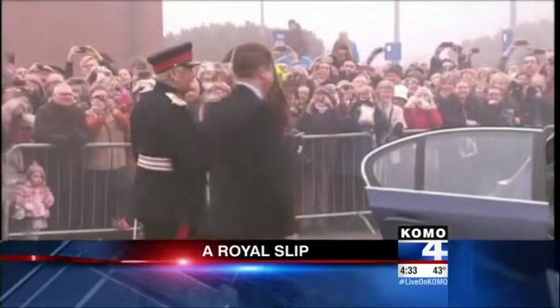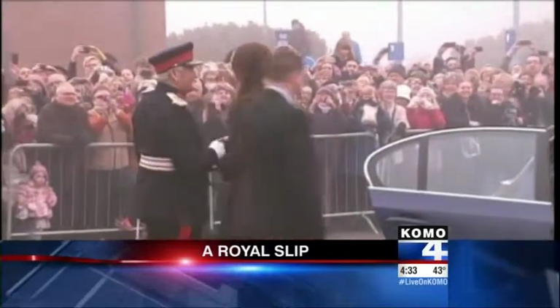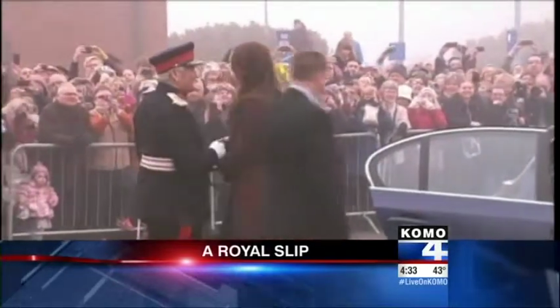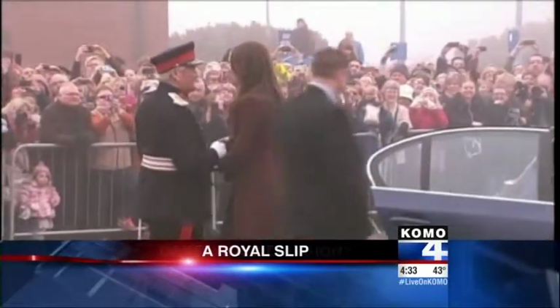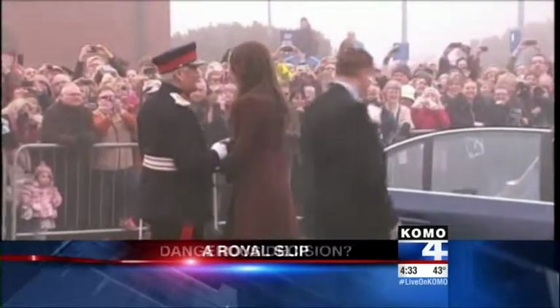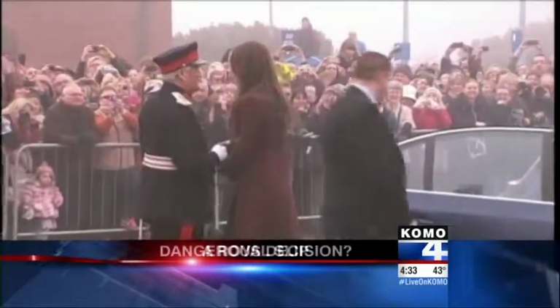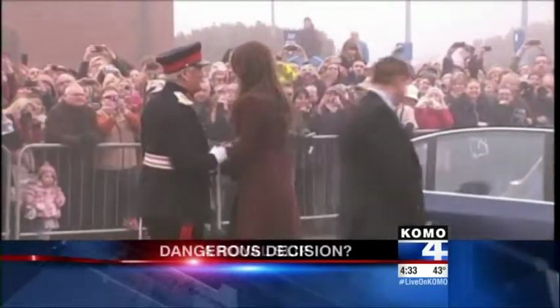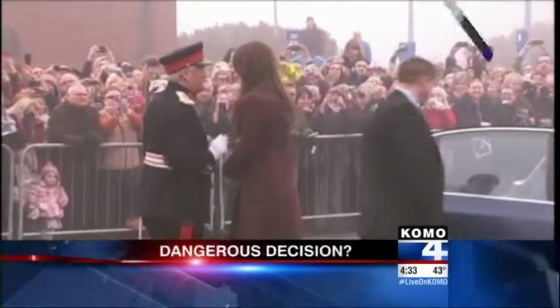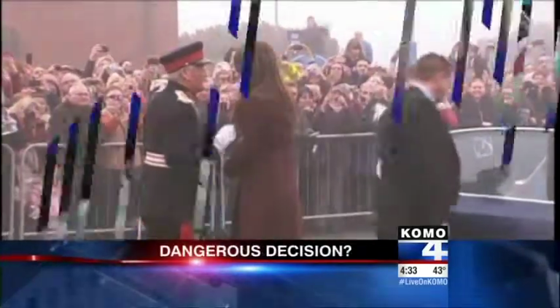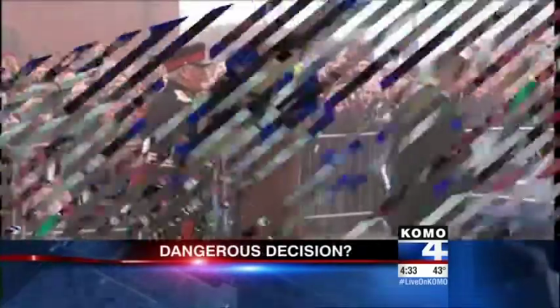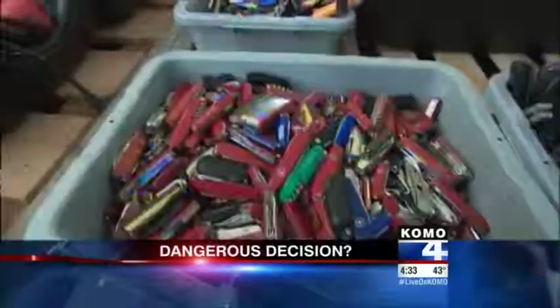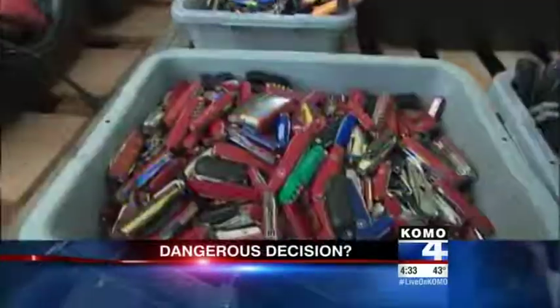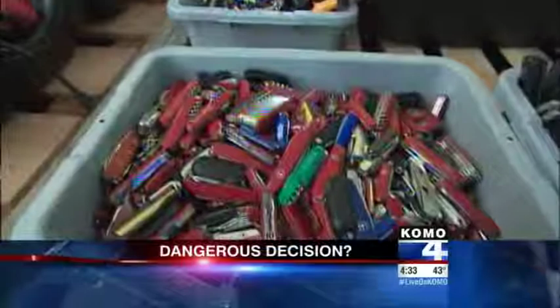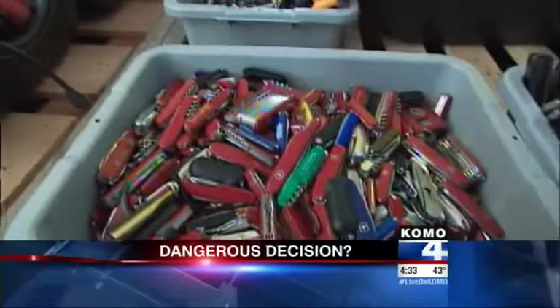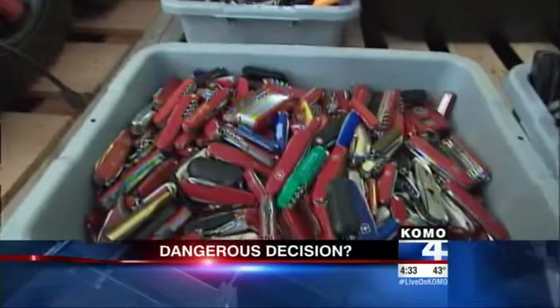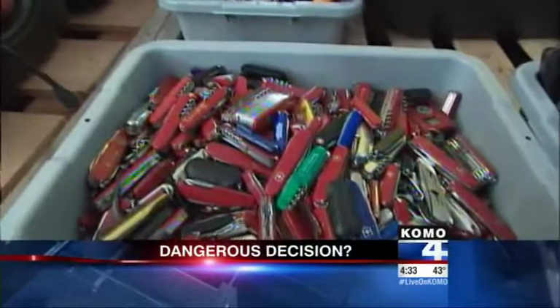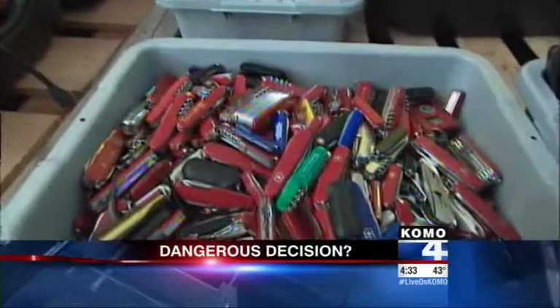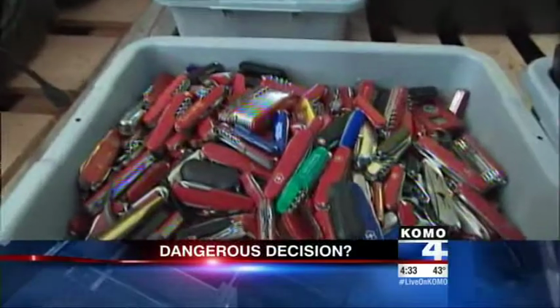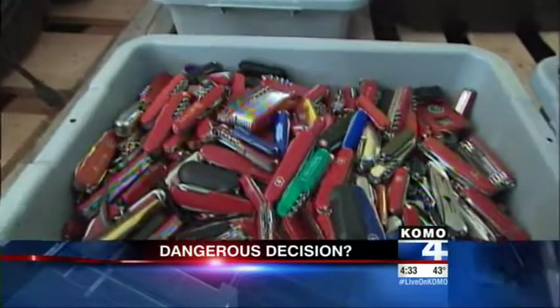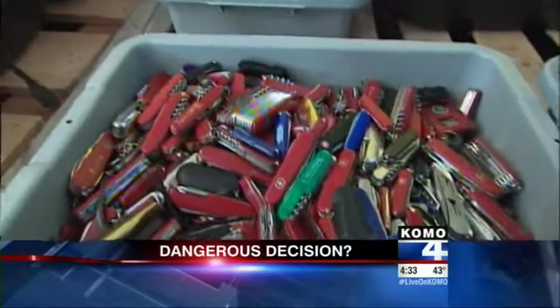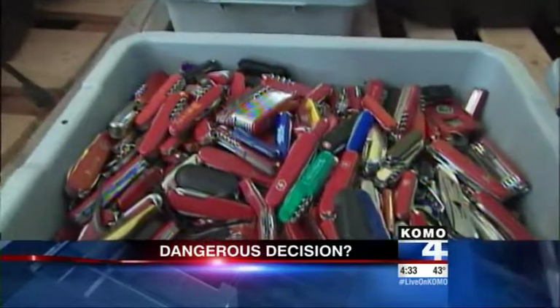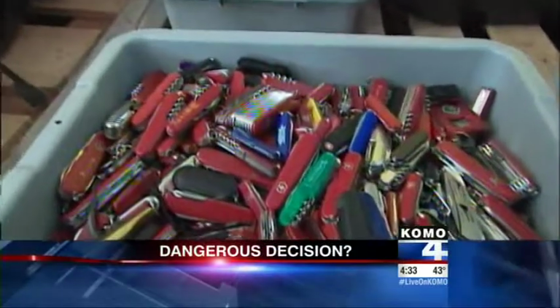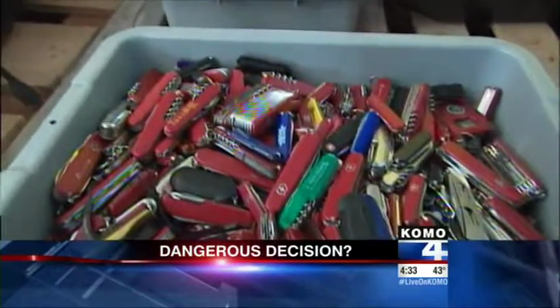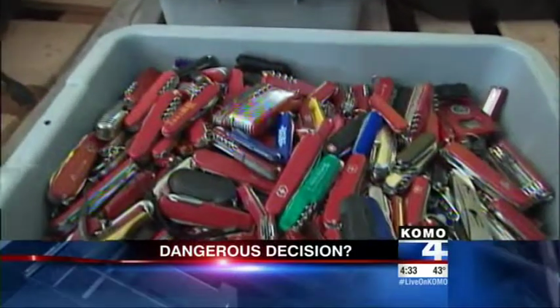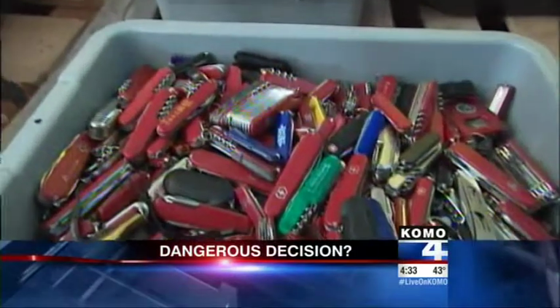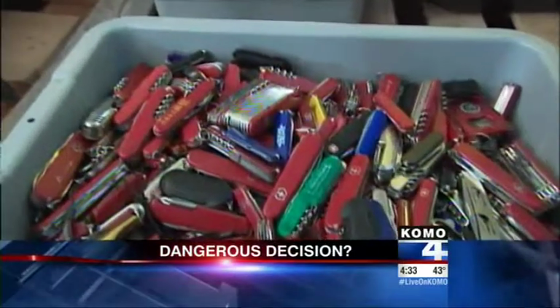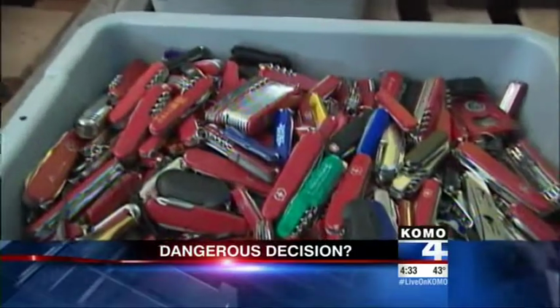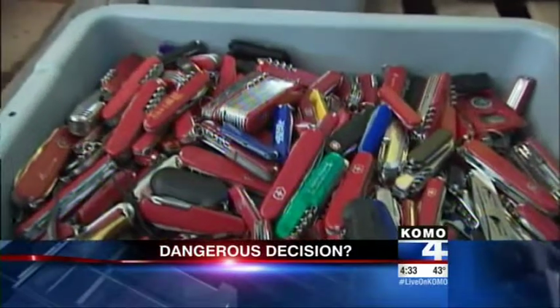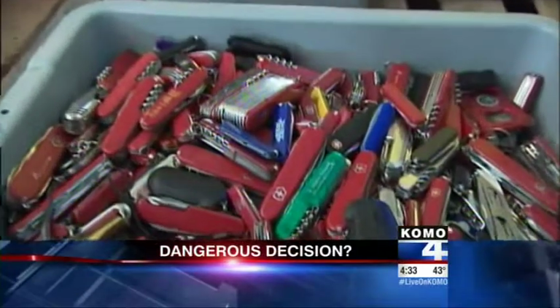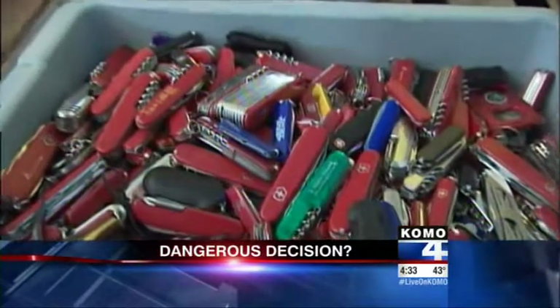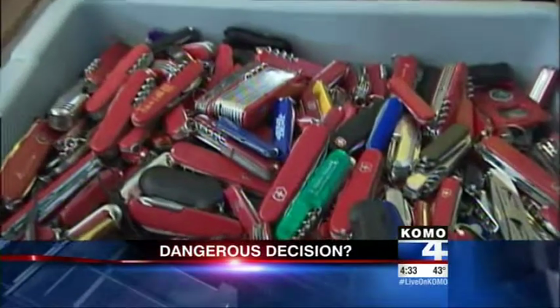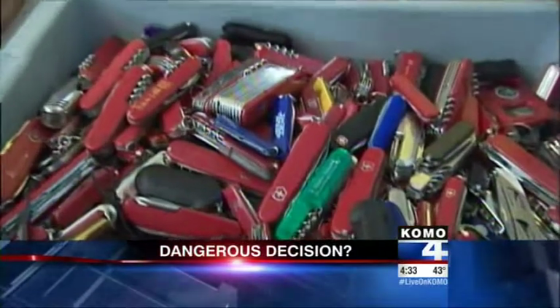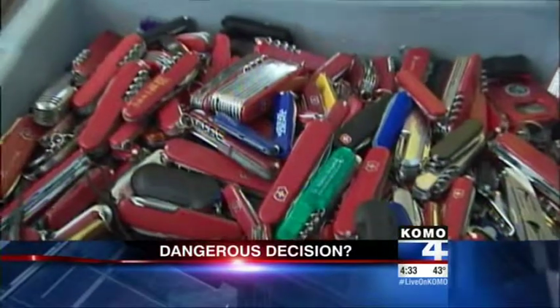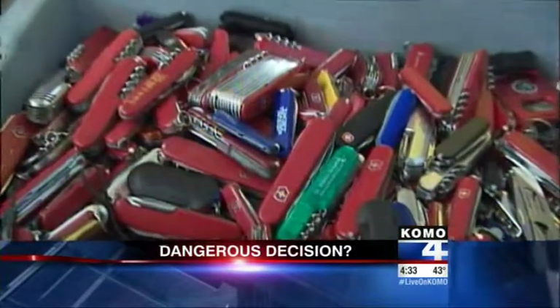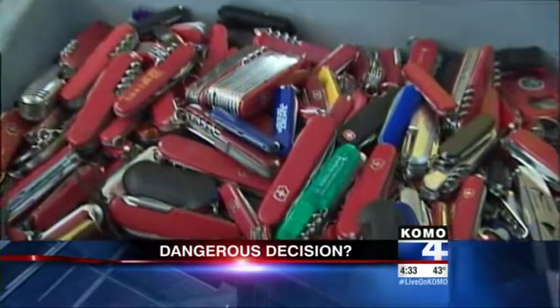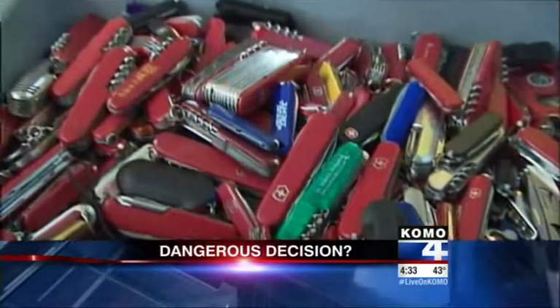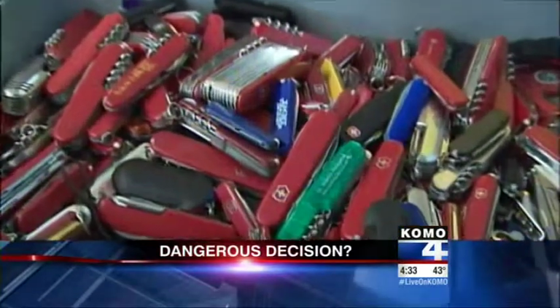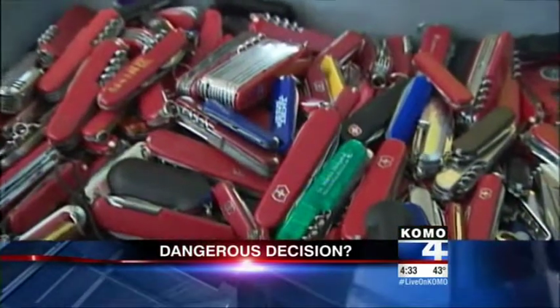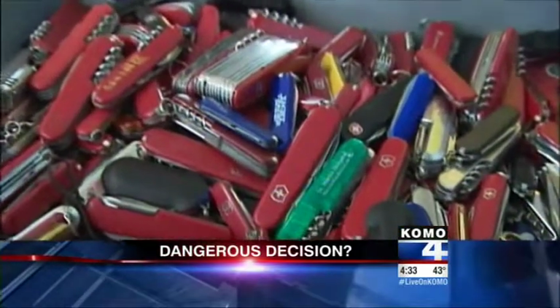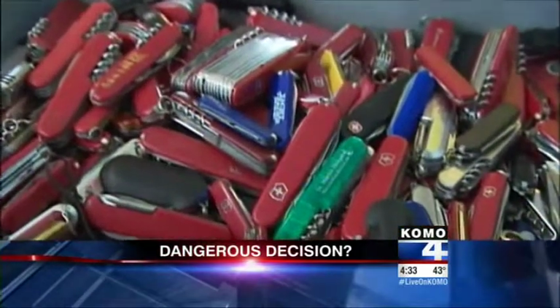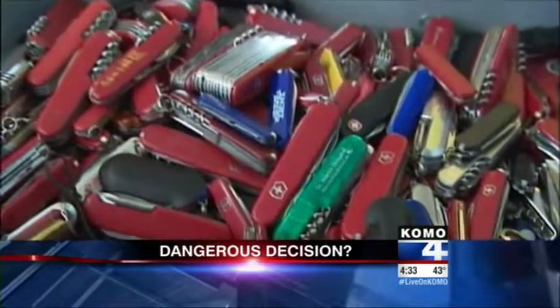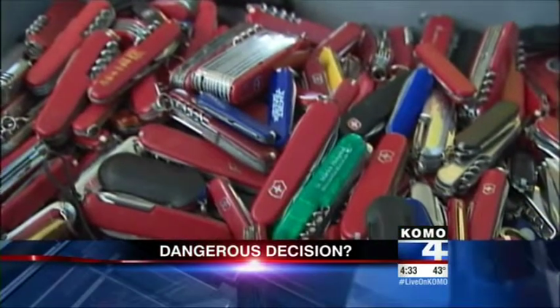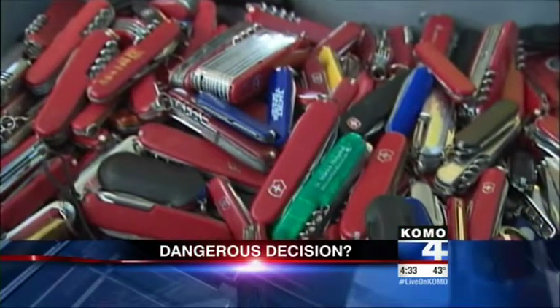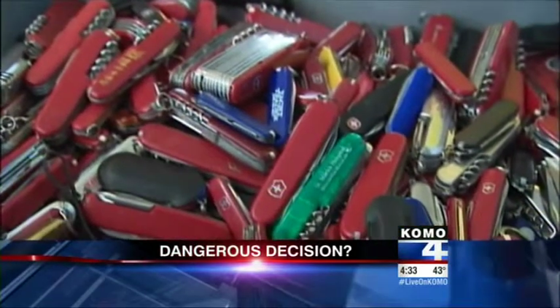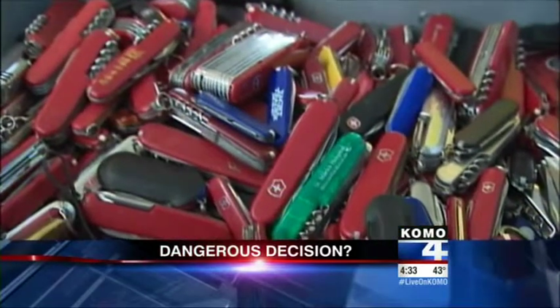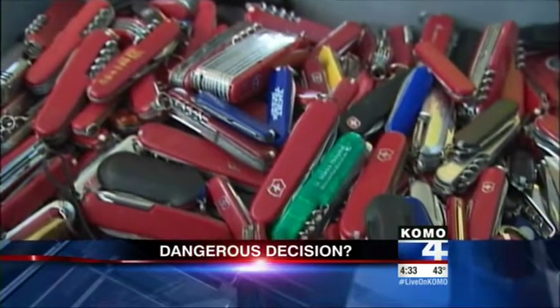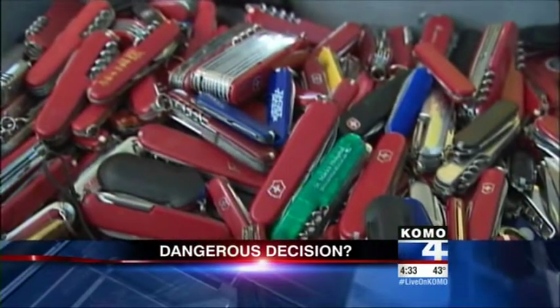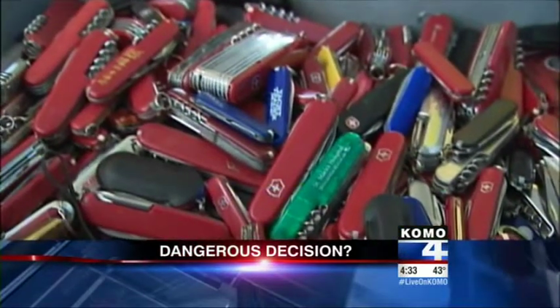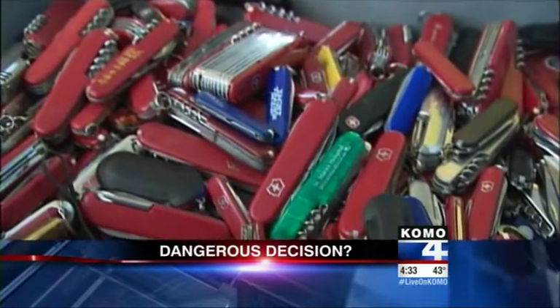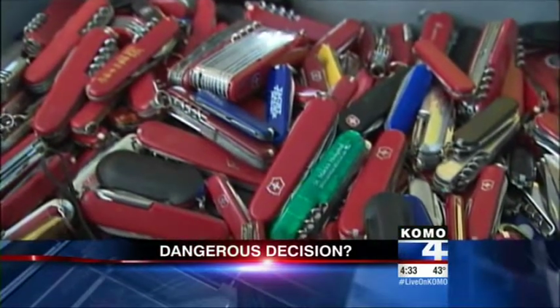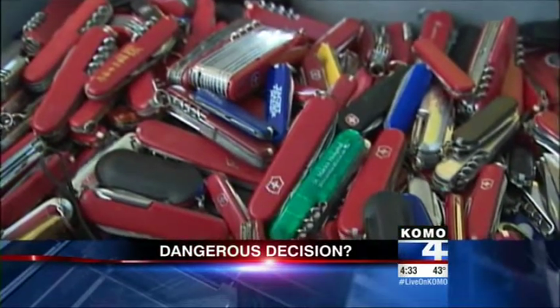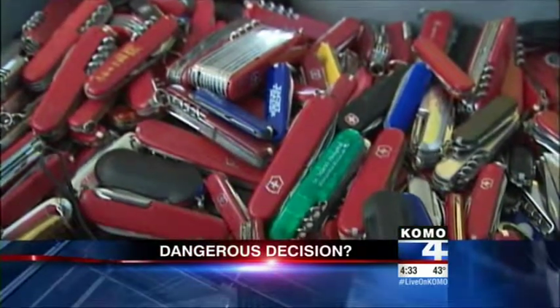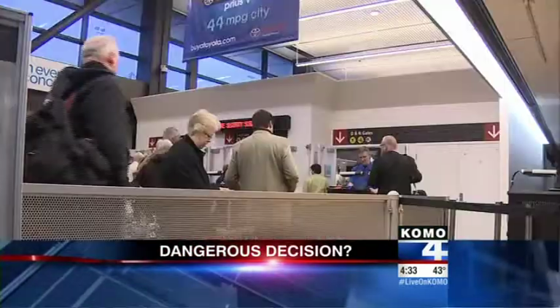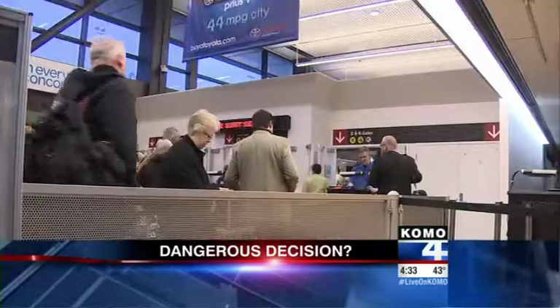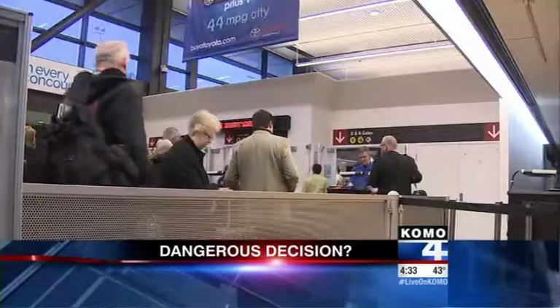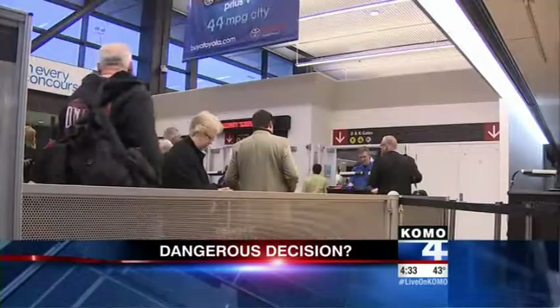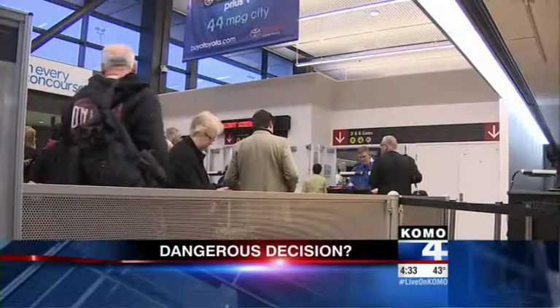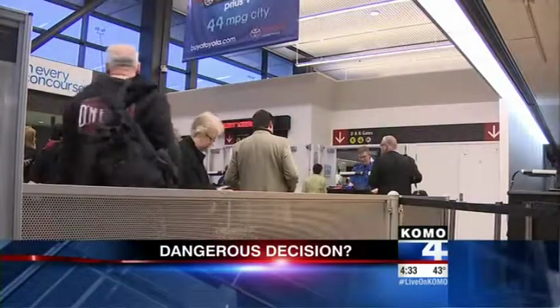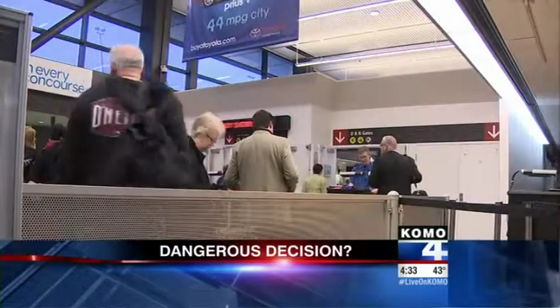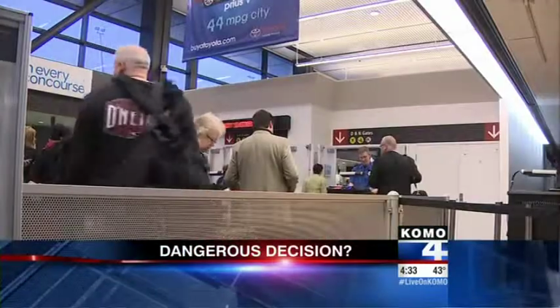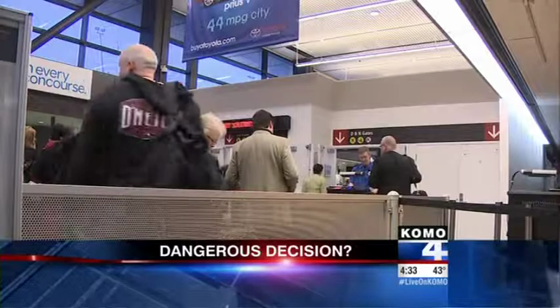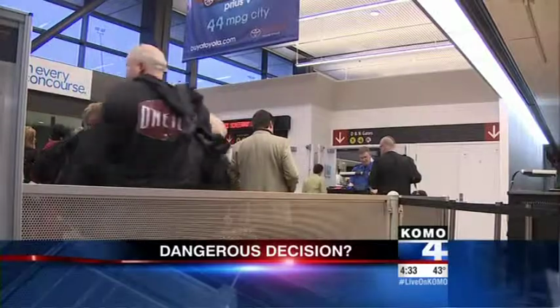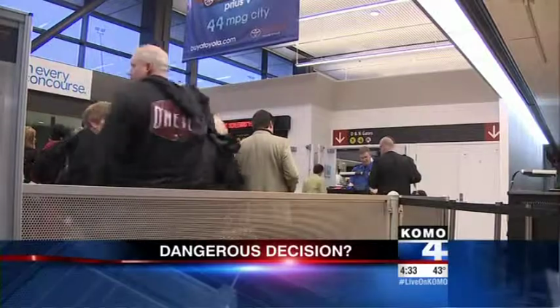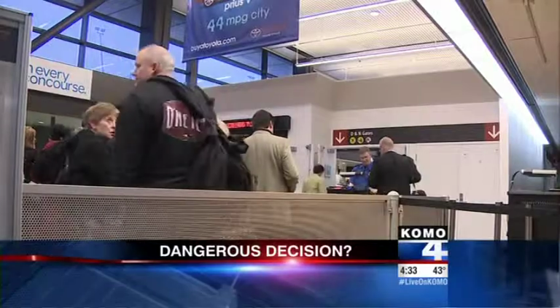Plus, the TSA says it will allow passengers to carry knives onto planes. Why flight attendants say the decision could put everyone in danger. Next.